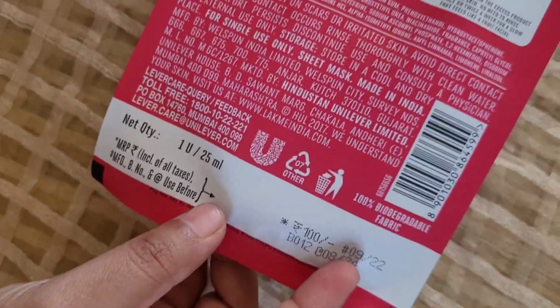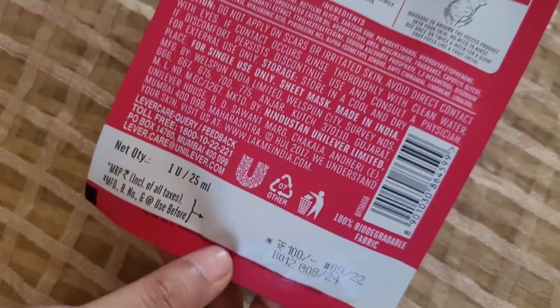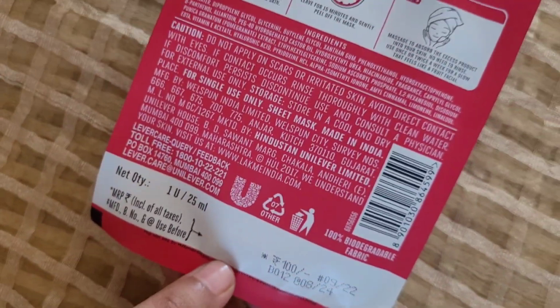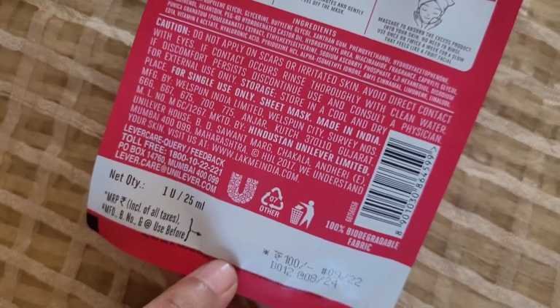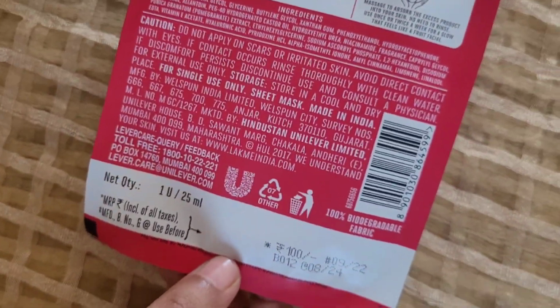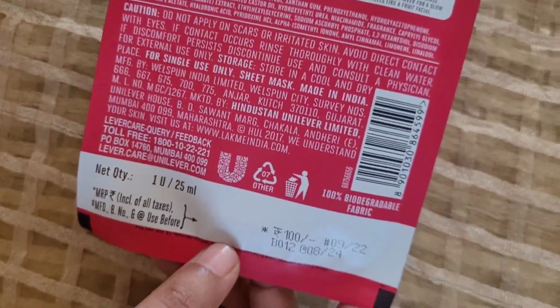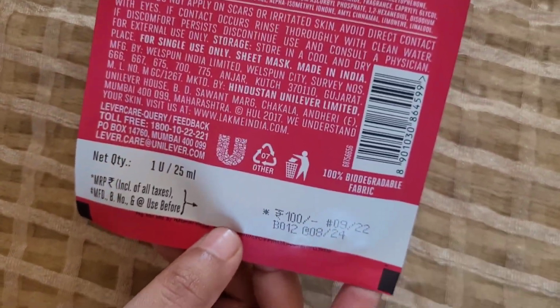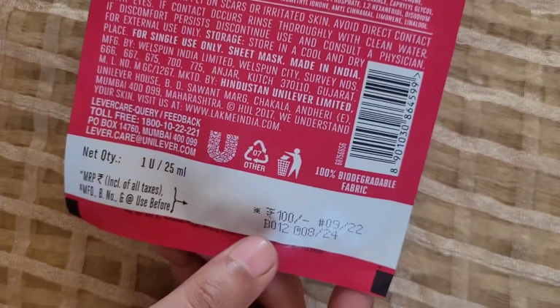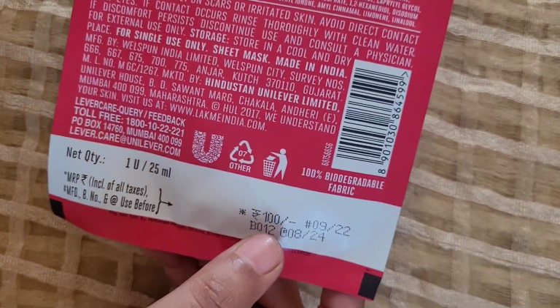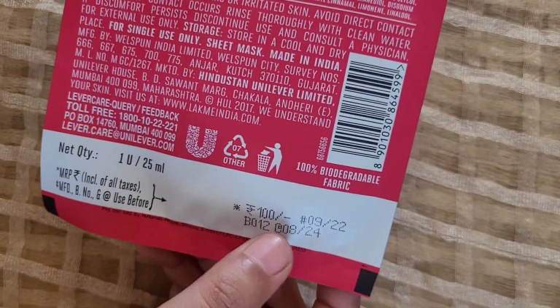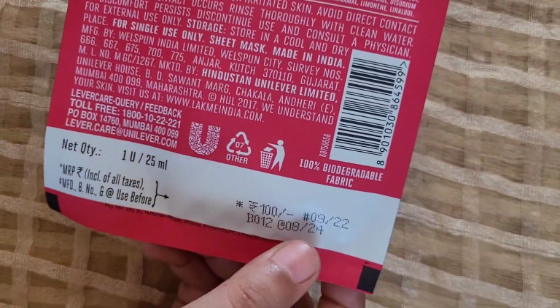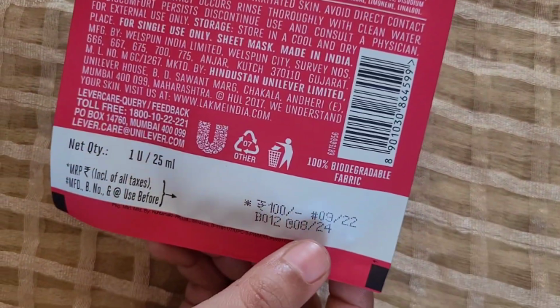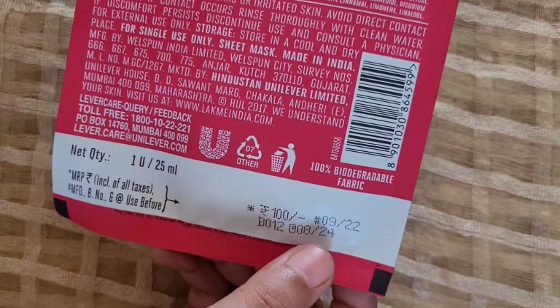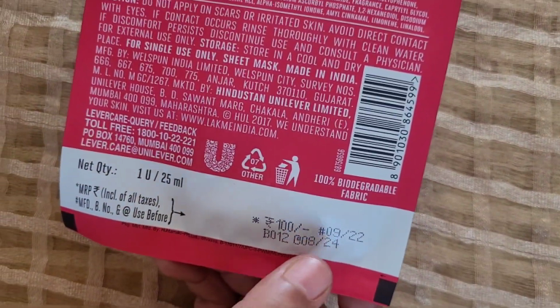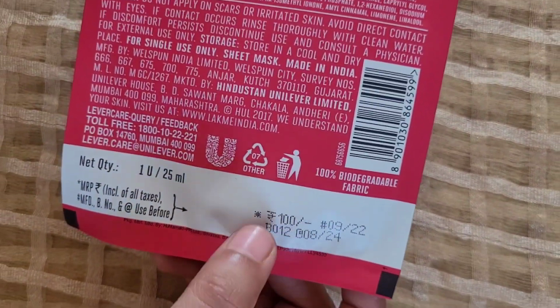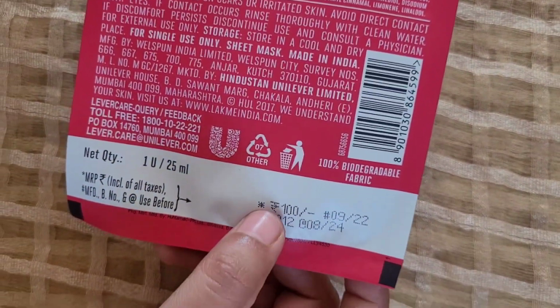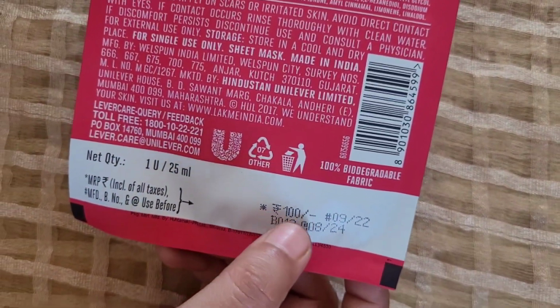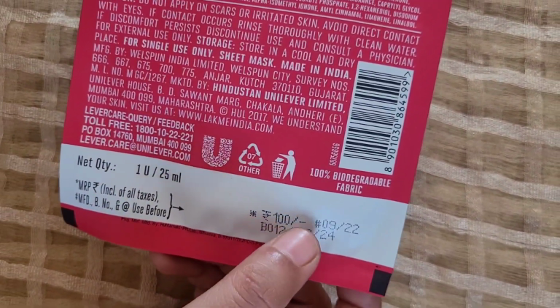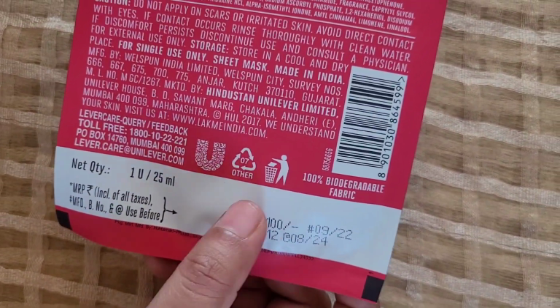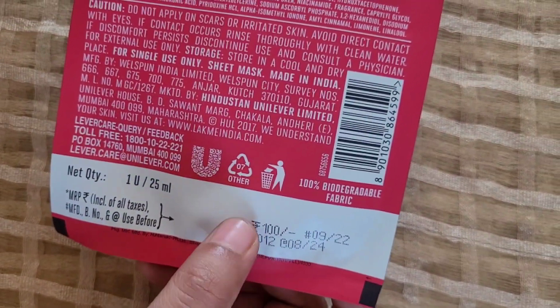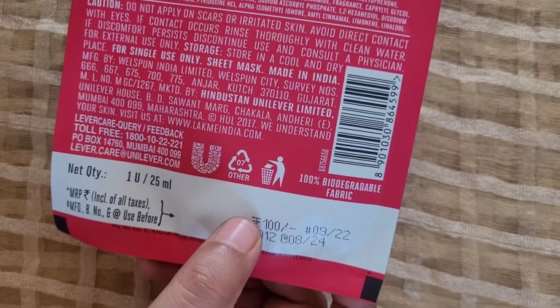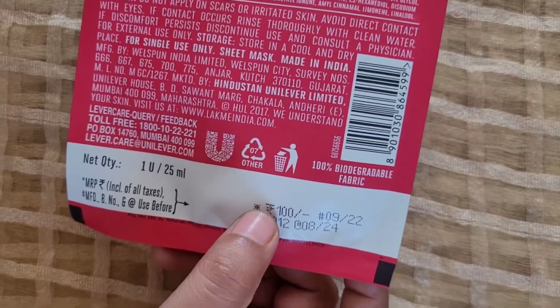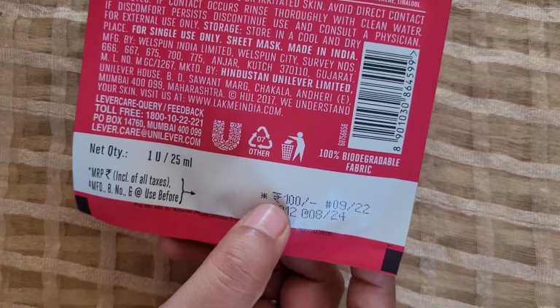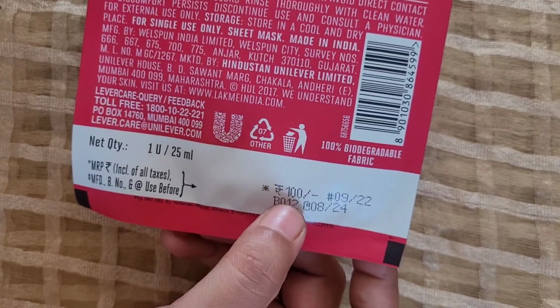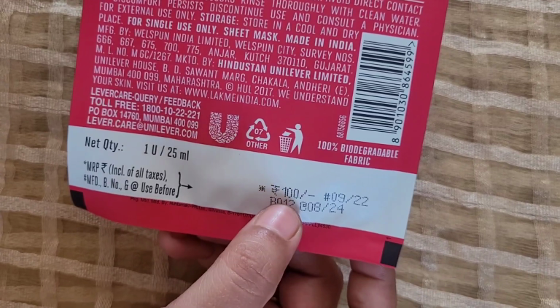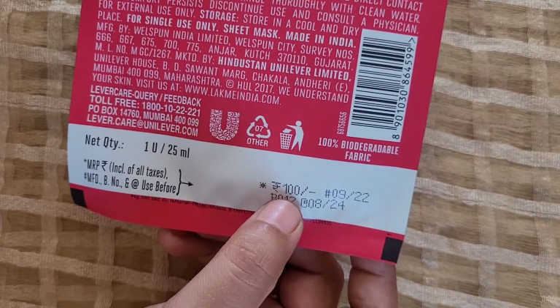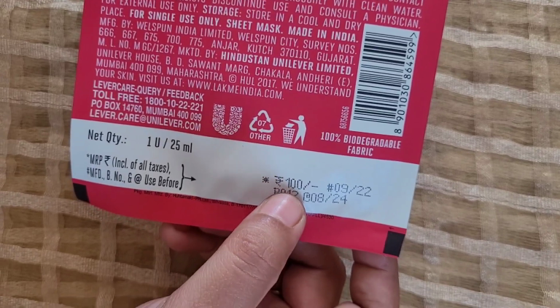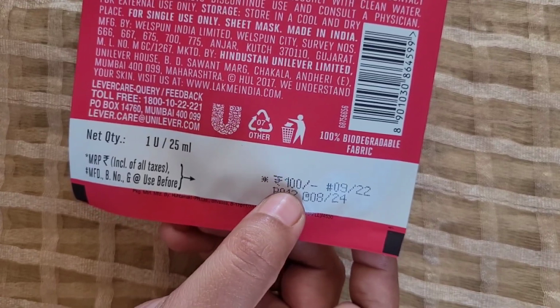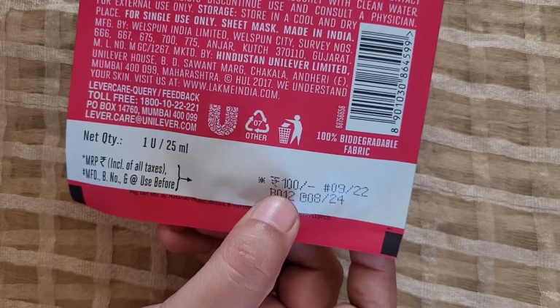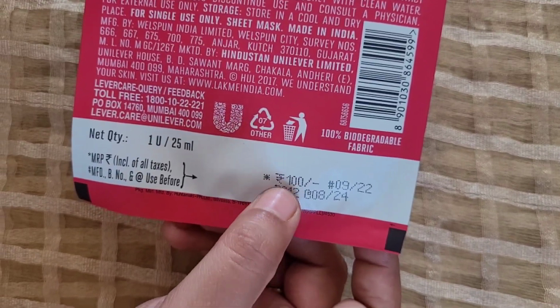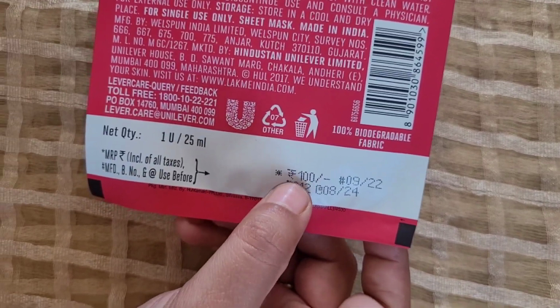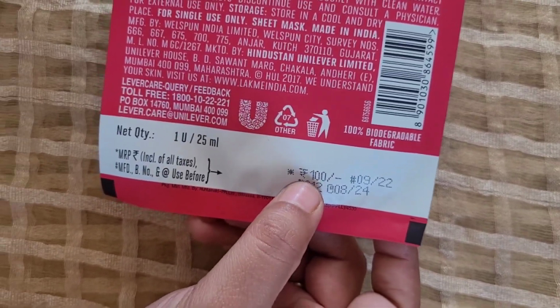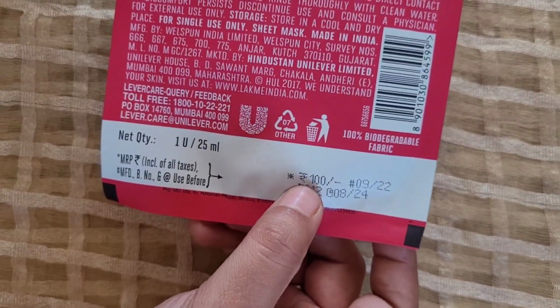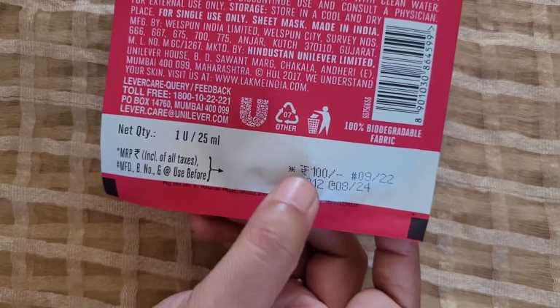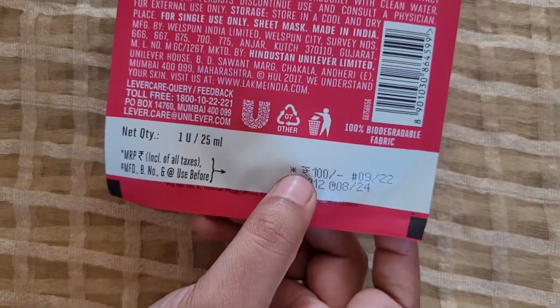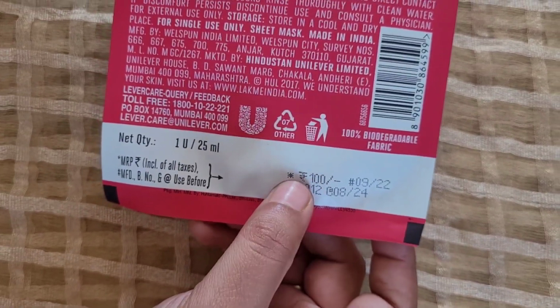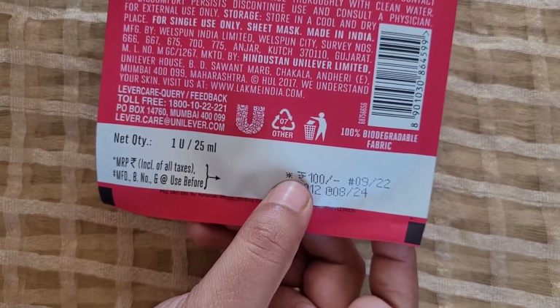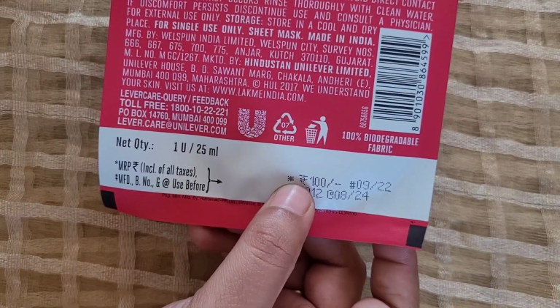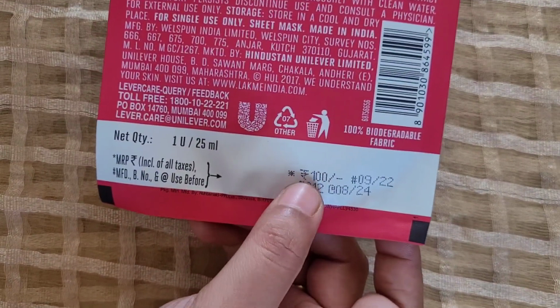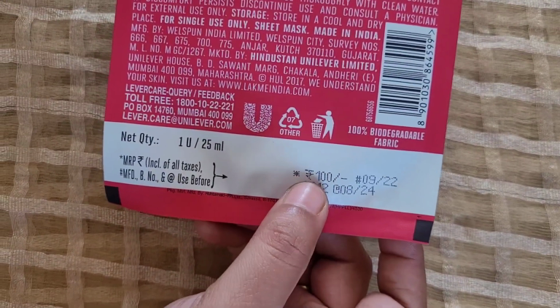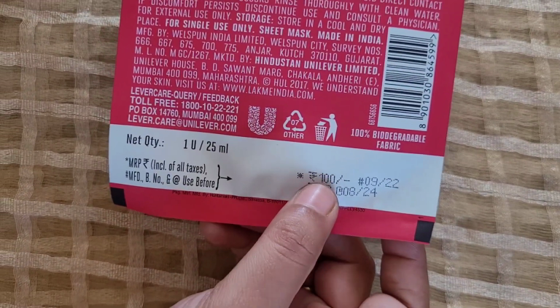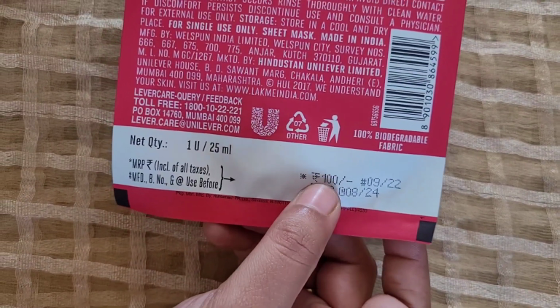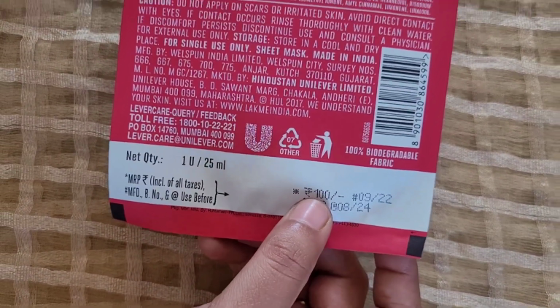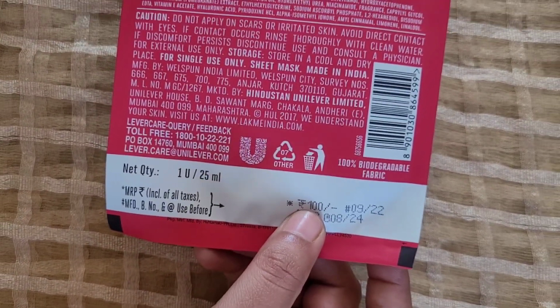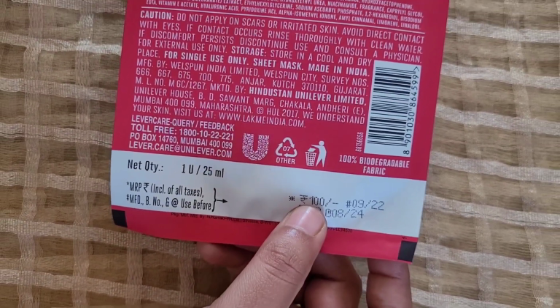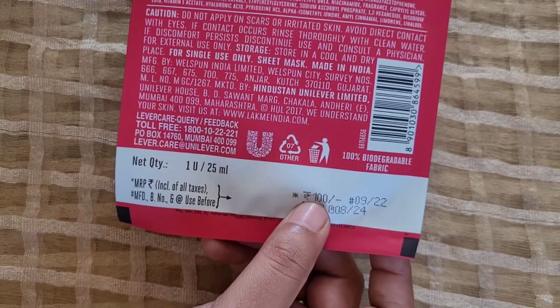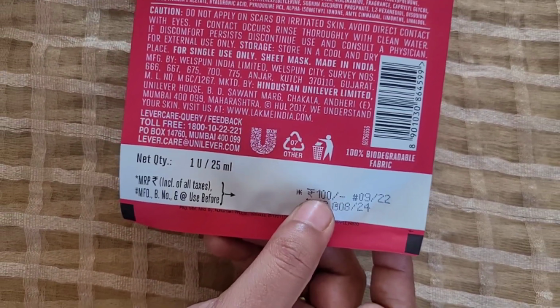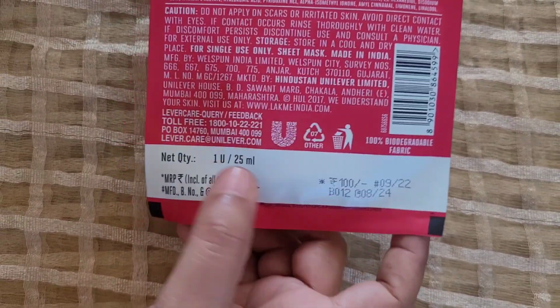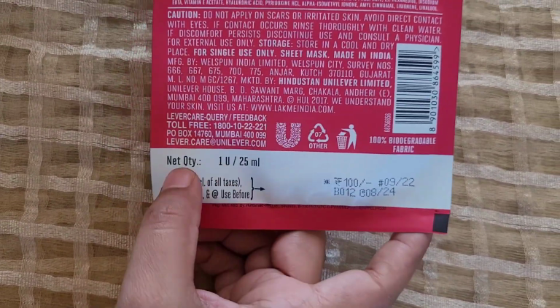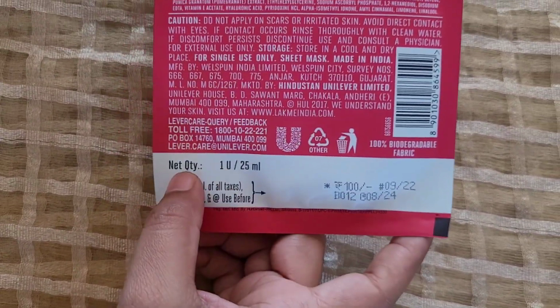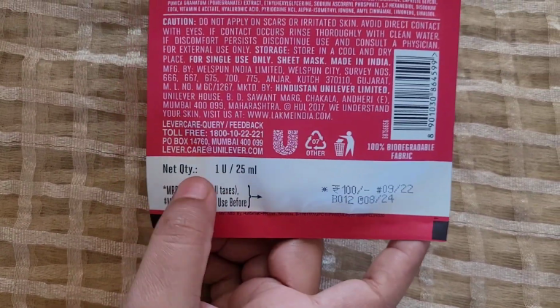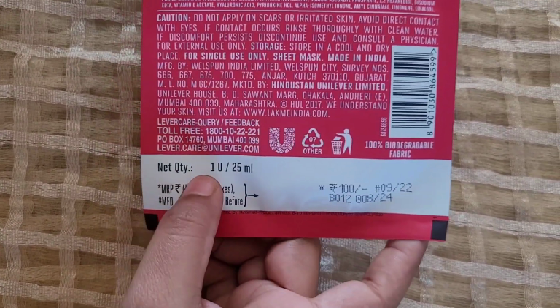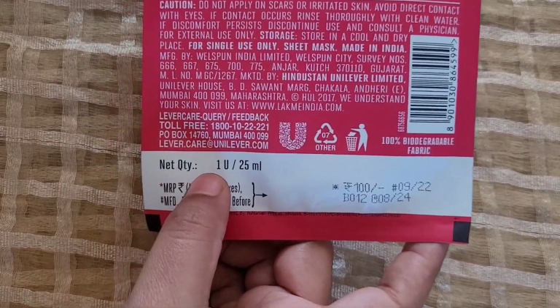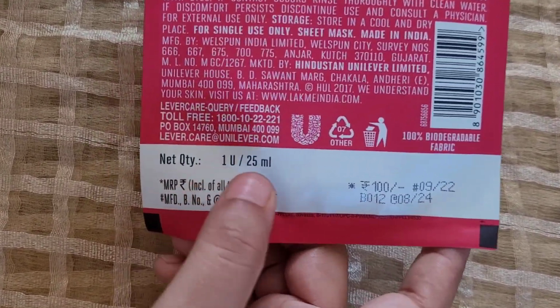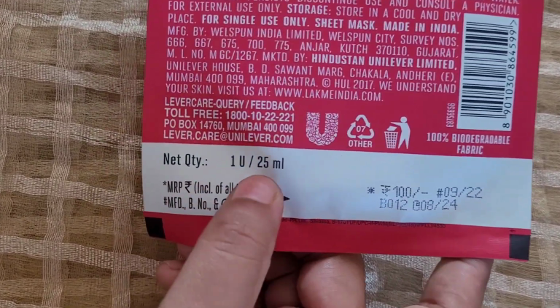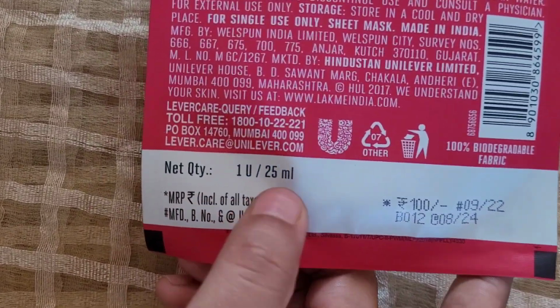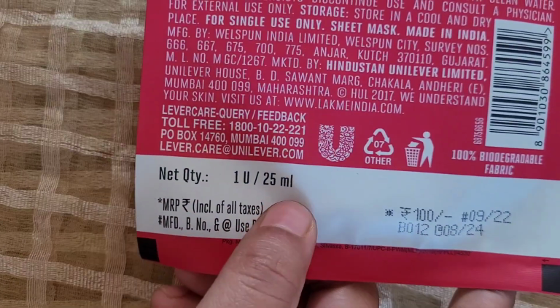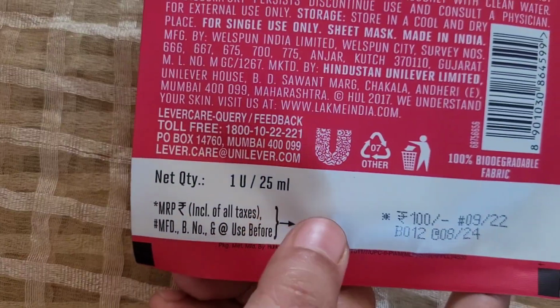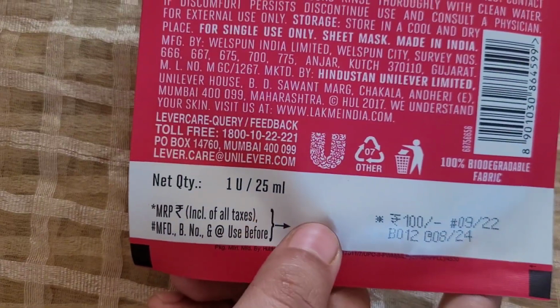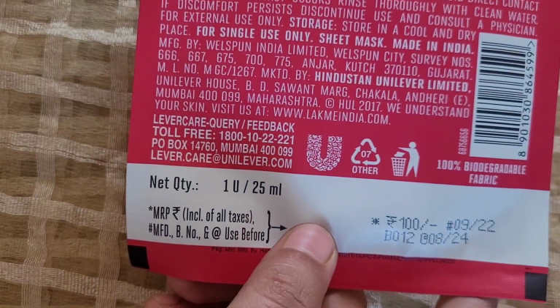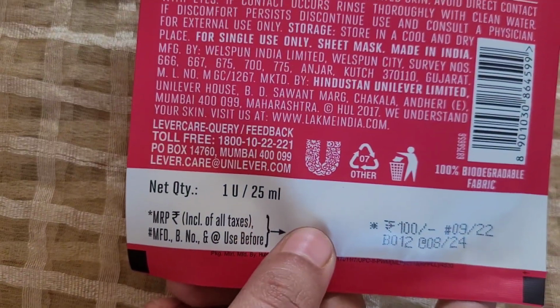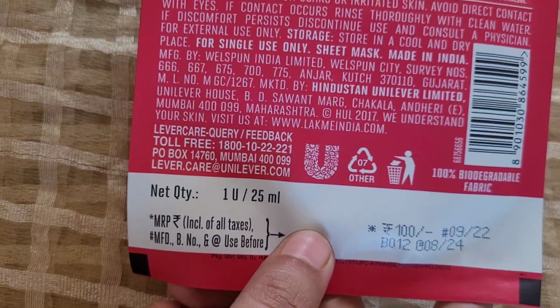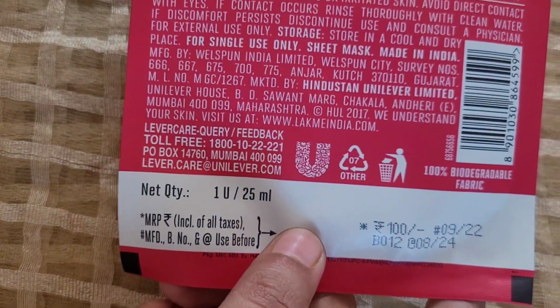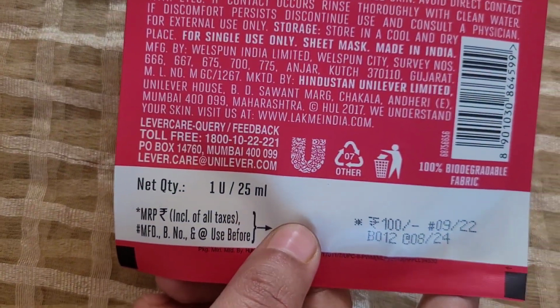This product also has a shelf life. The MRP value is Rs. 100, but I have been using D-Mart, where it was Rs. 60. The net quantity is 25ml.